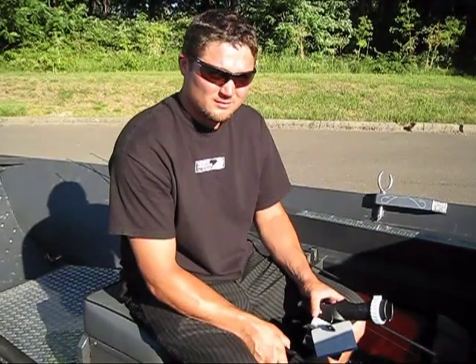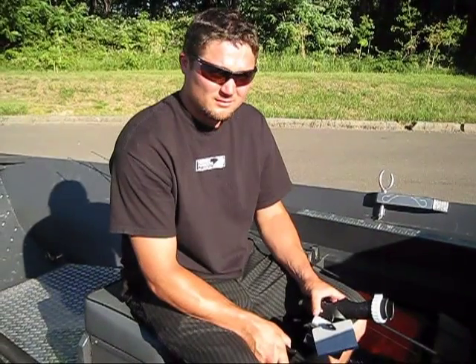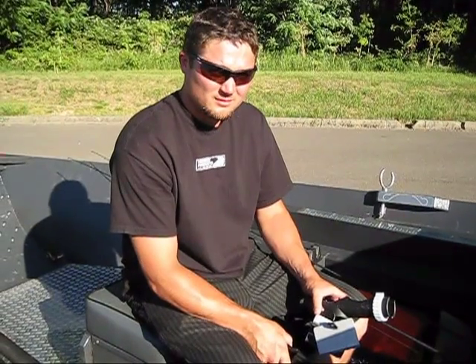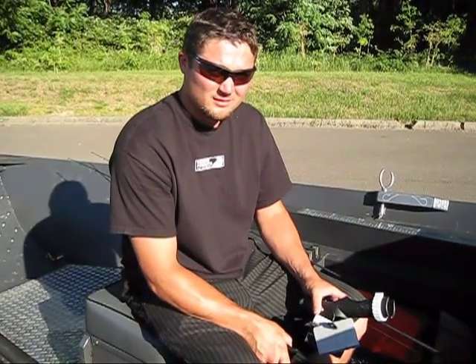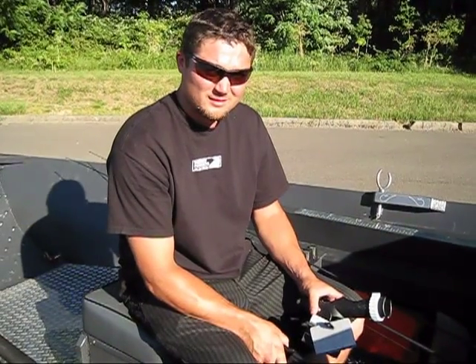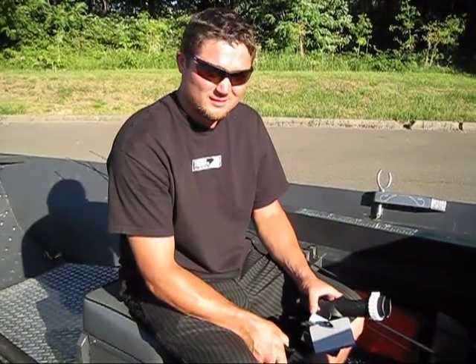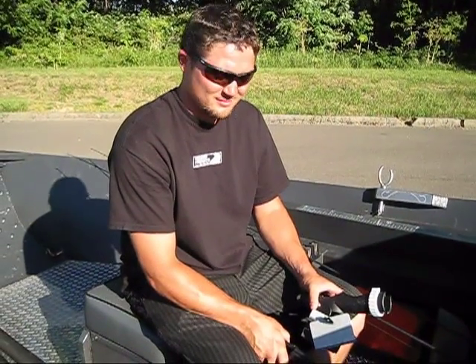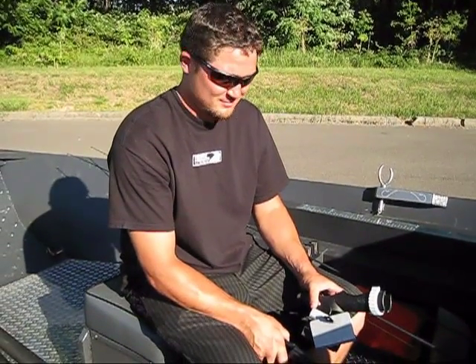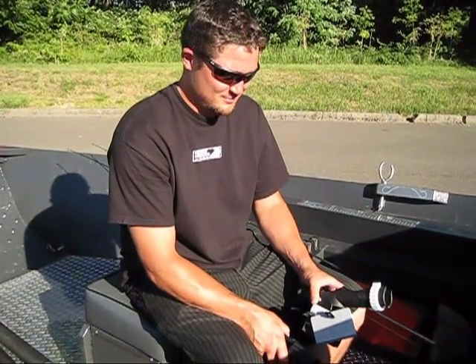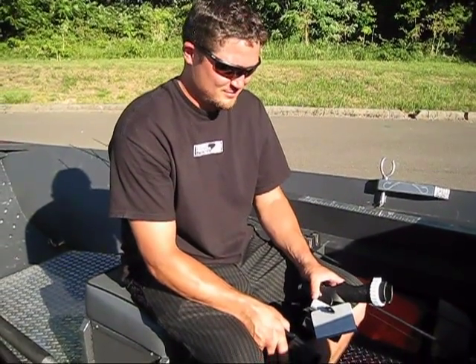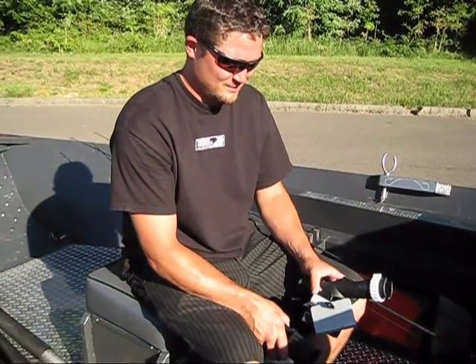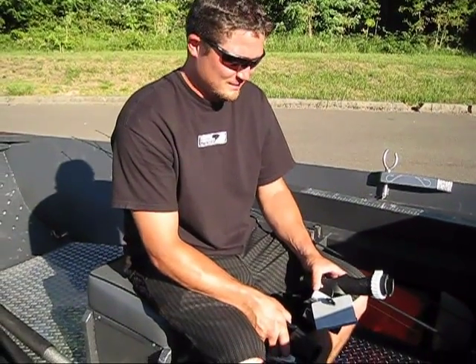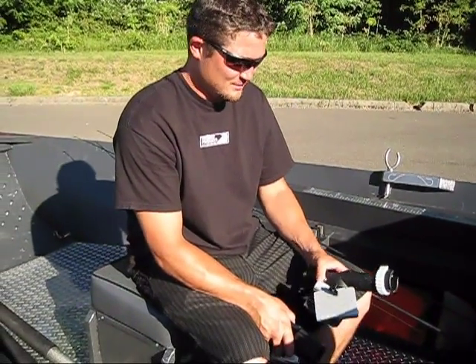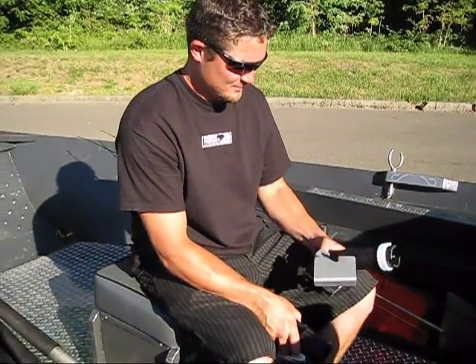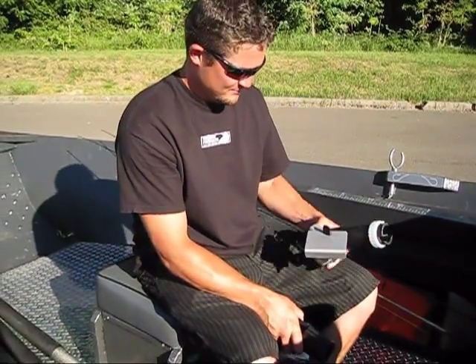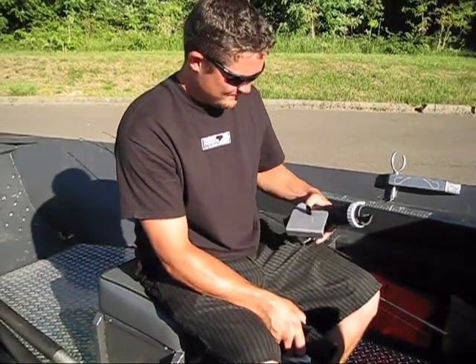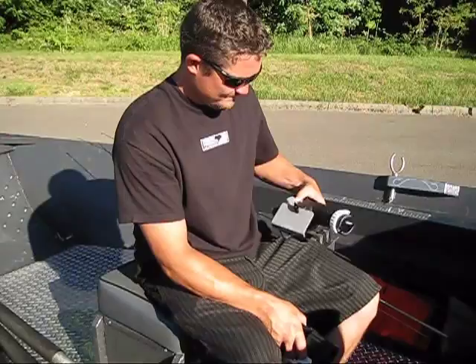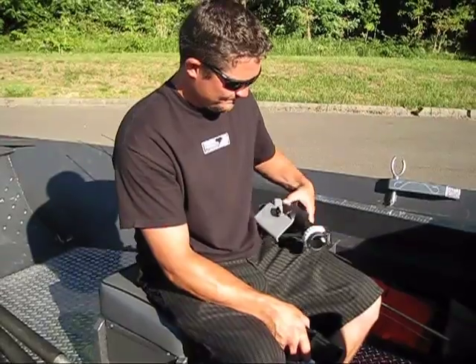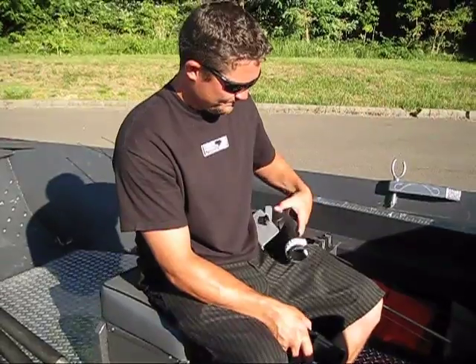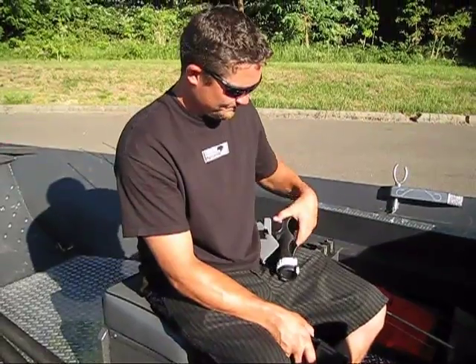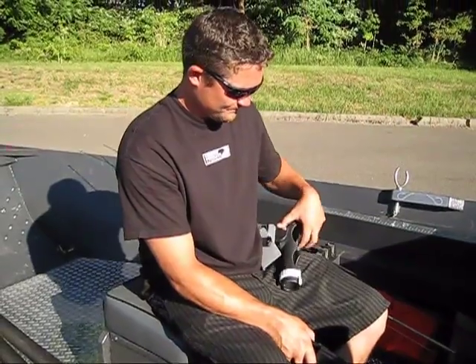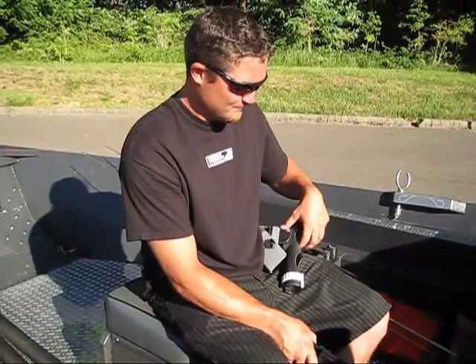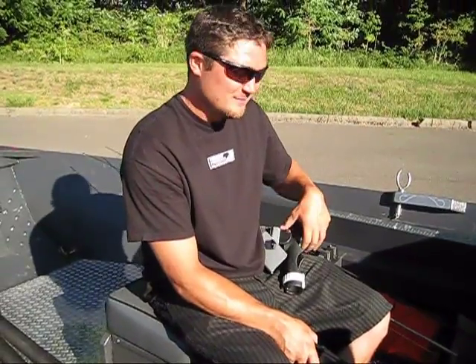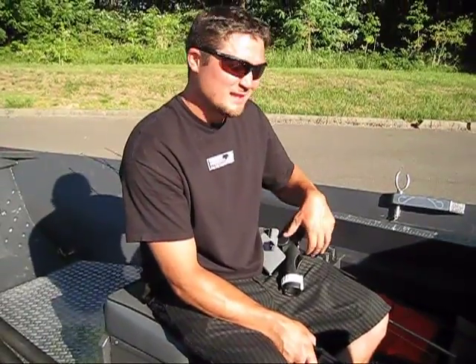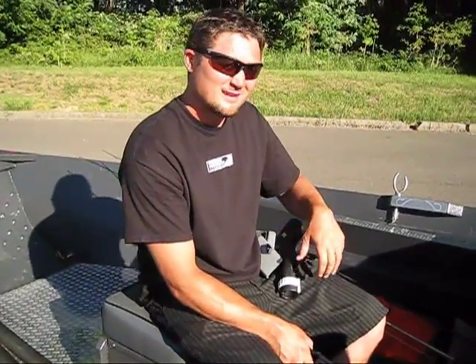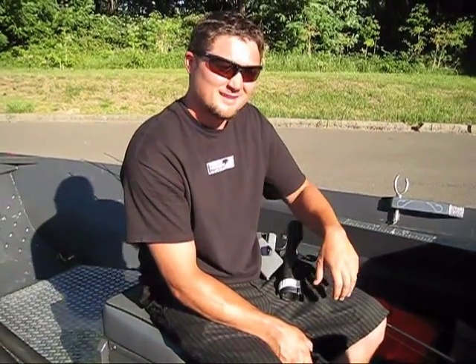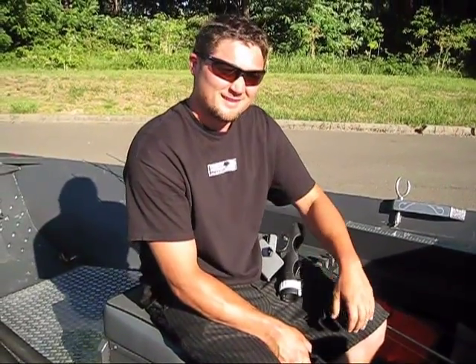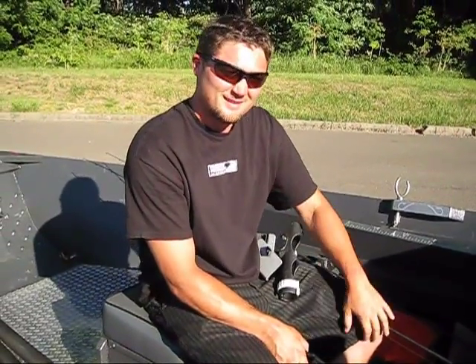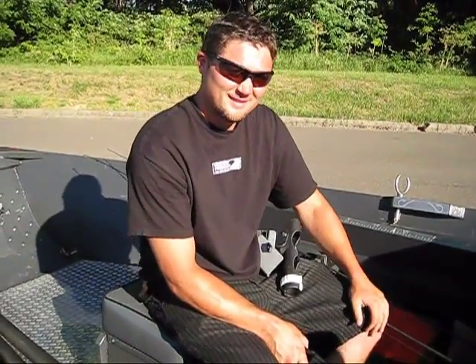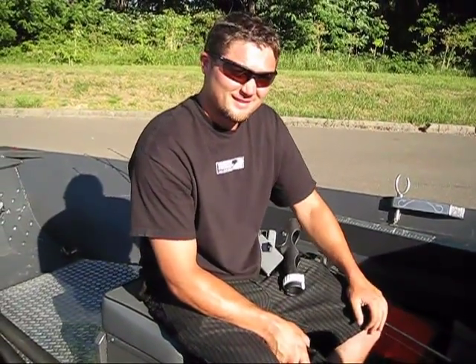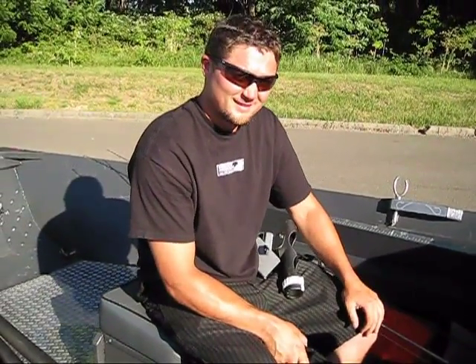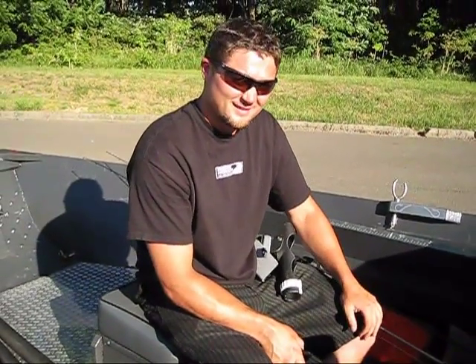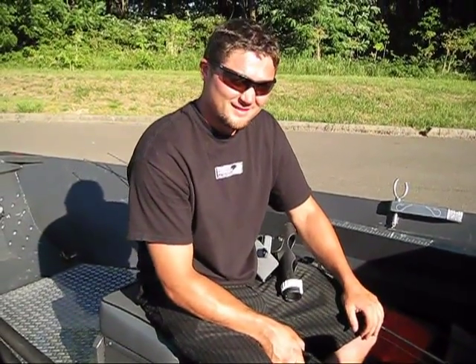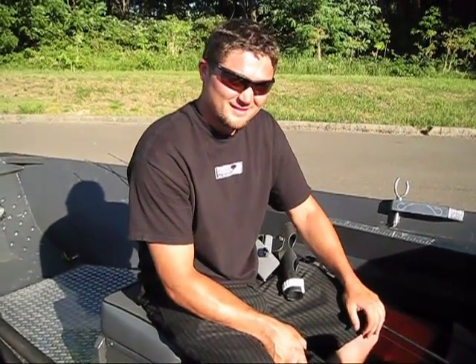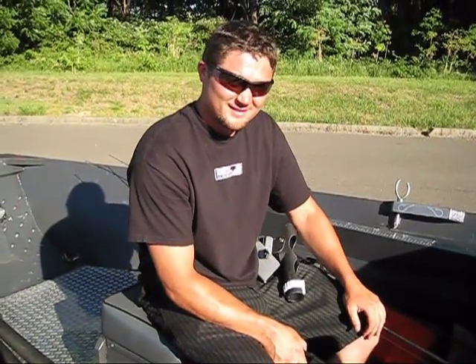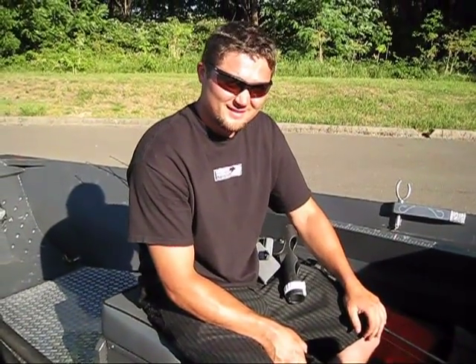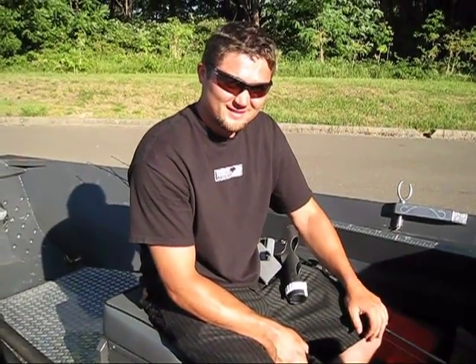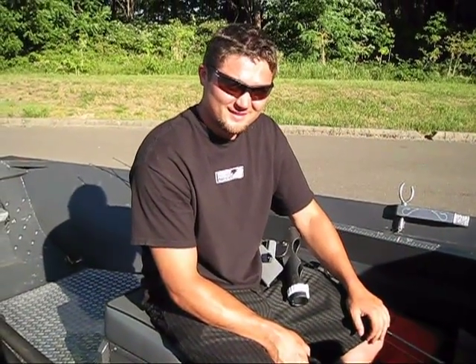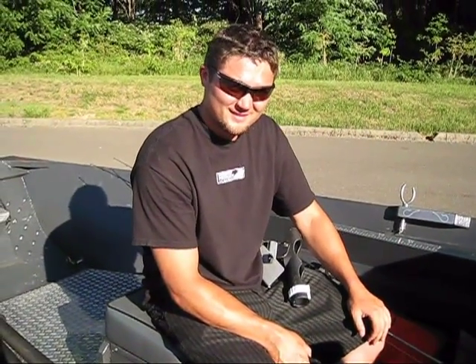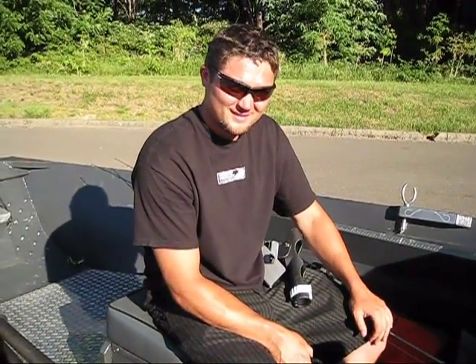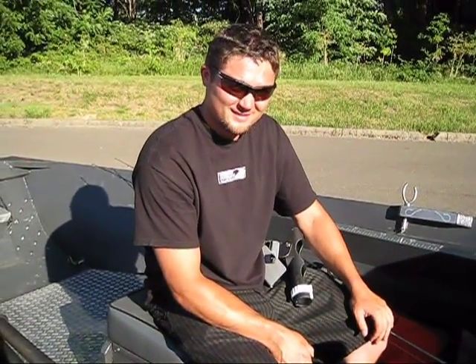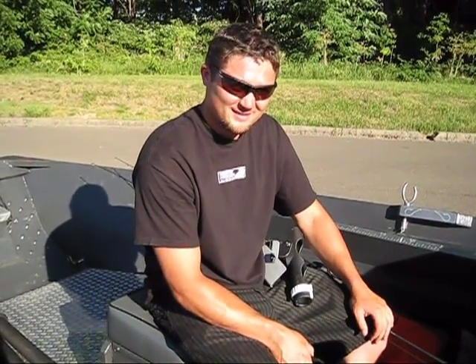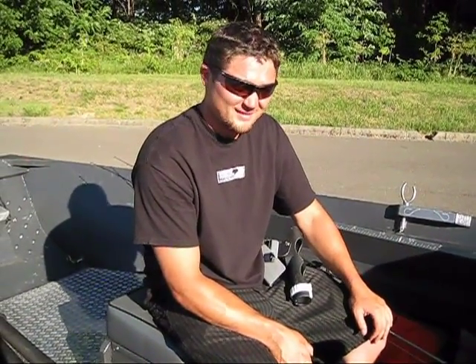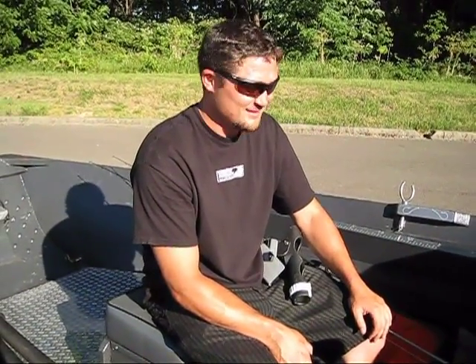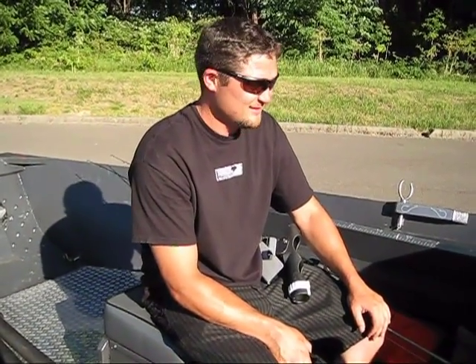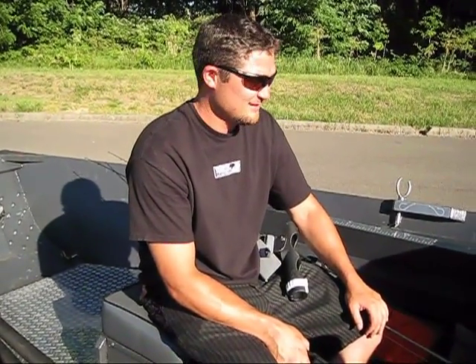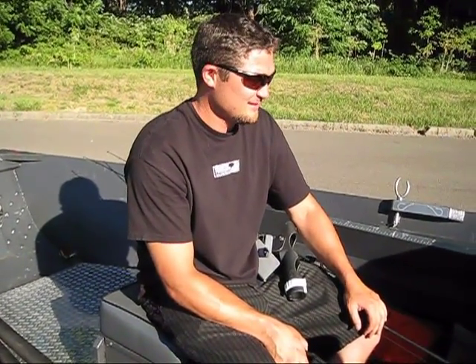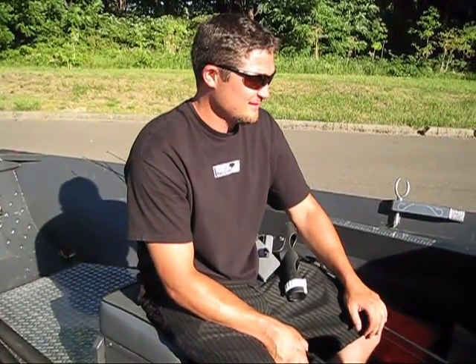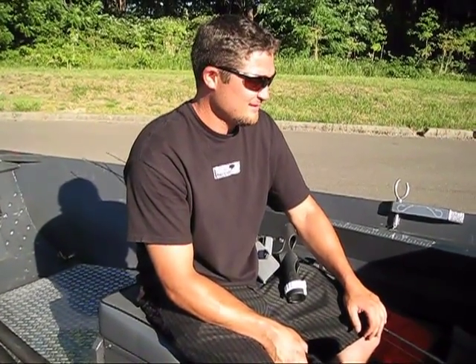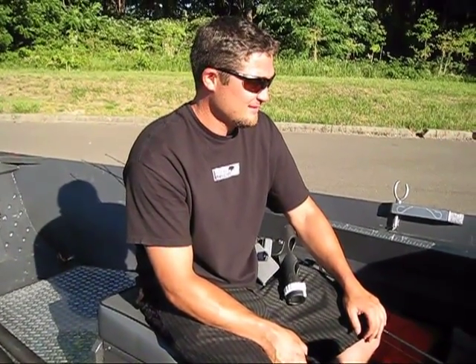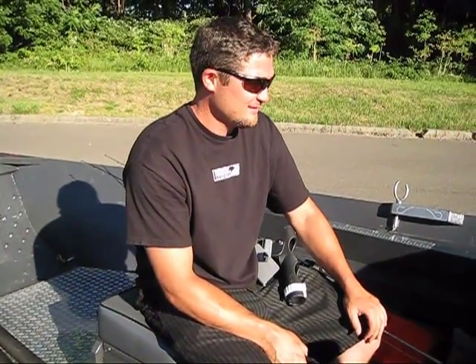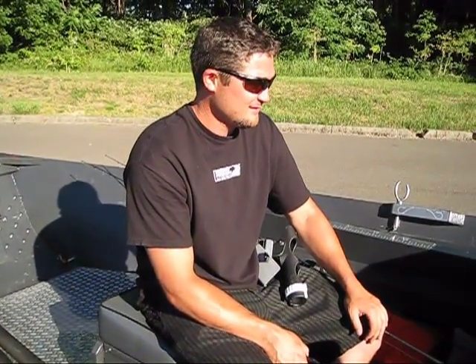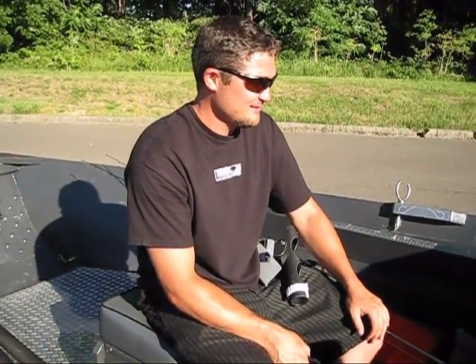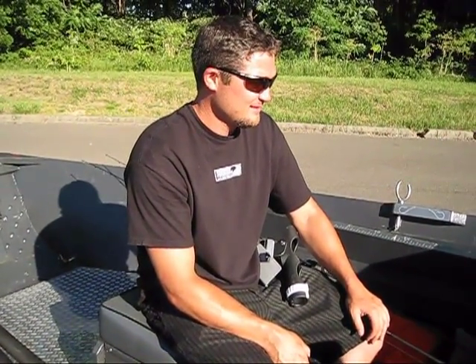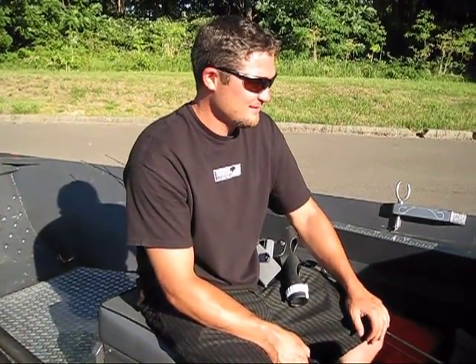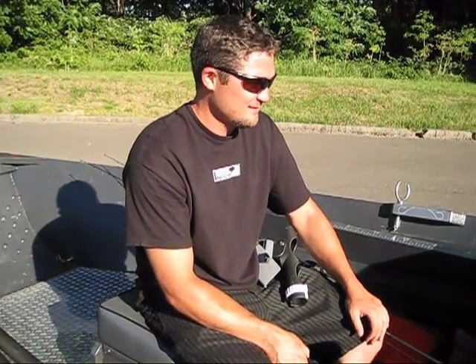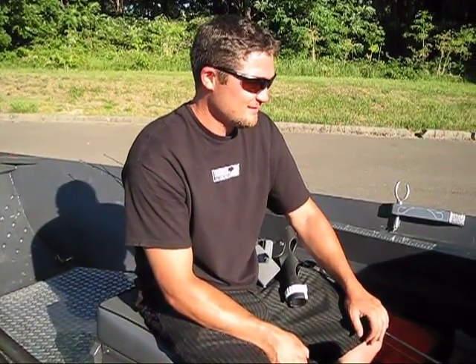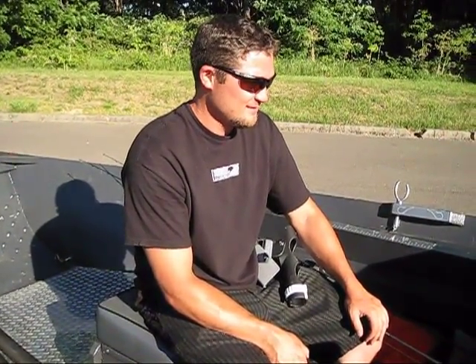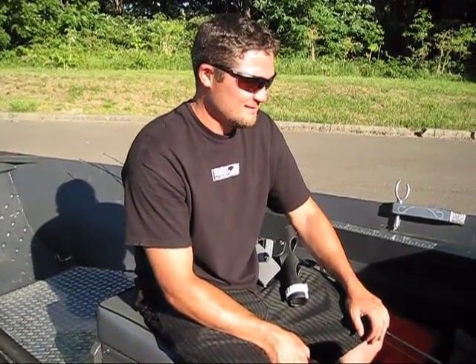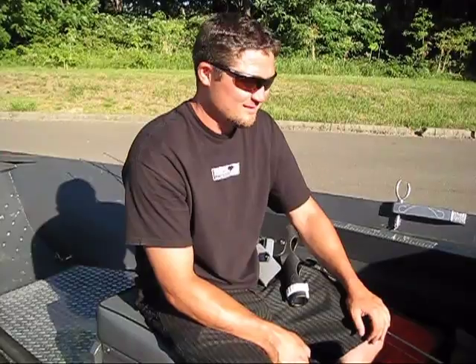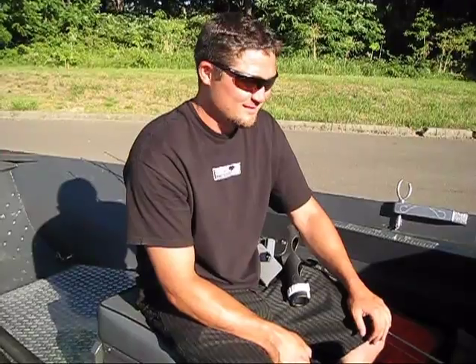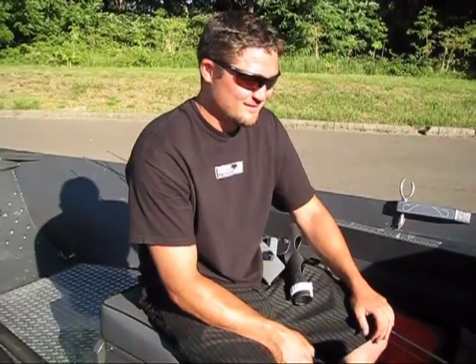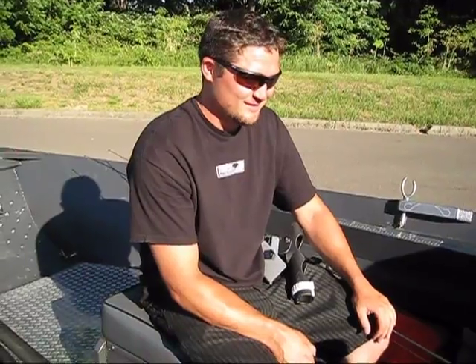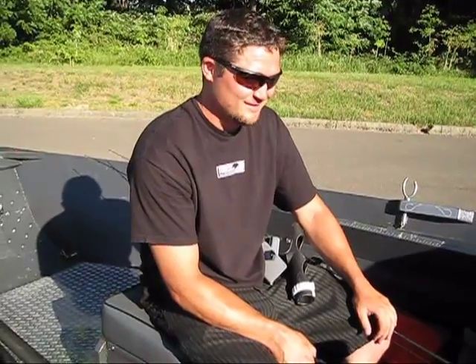Well, here we are down at the boat ramp again with Chuck Gross. Today he's going to demonstrate his gunwale snapper grabber thing.